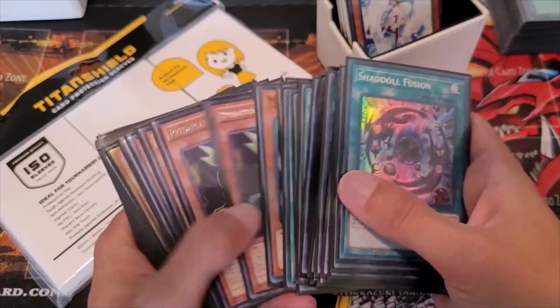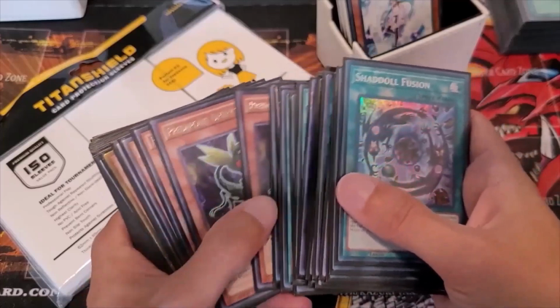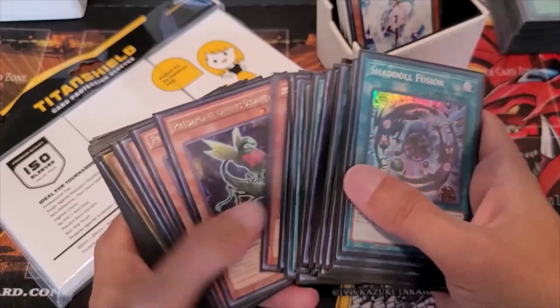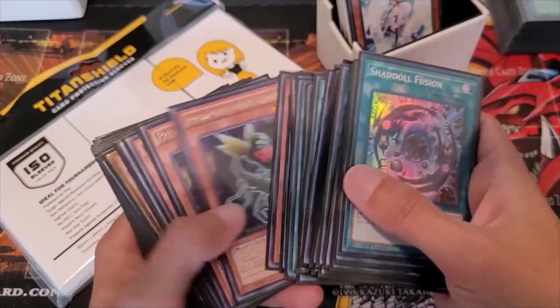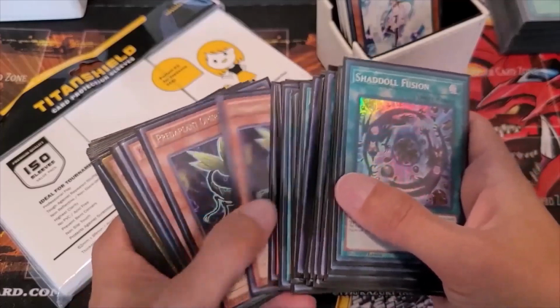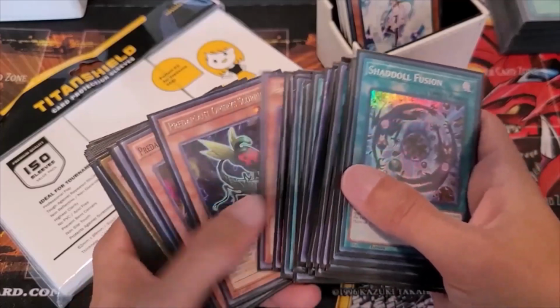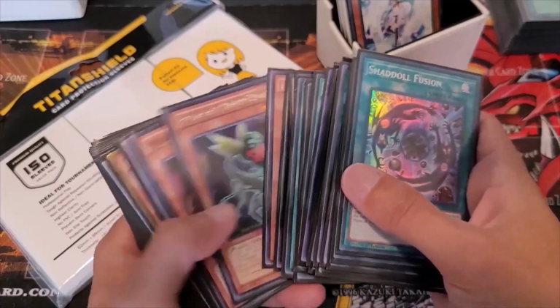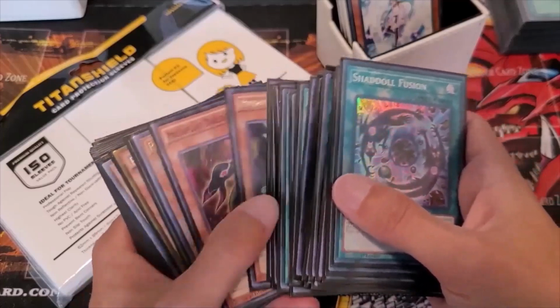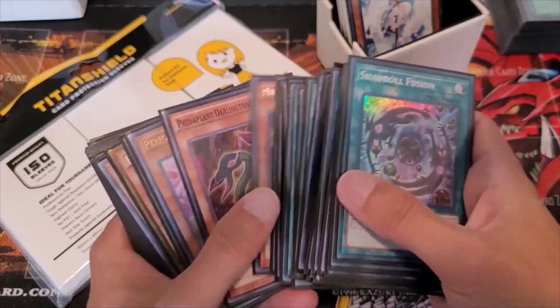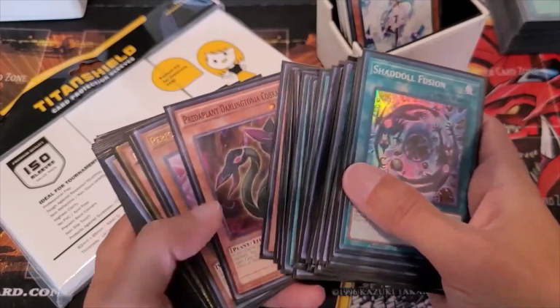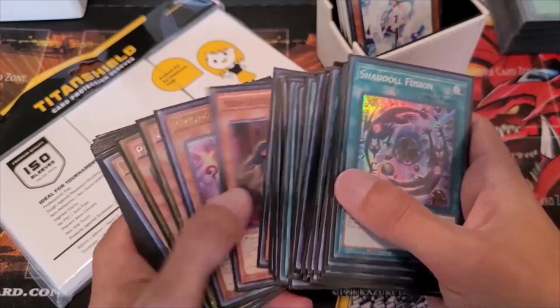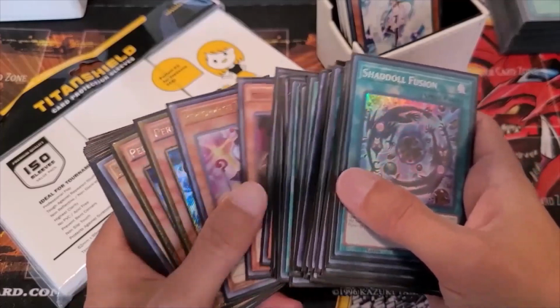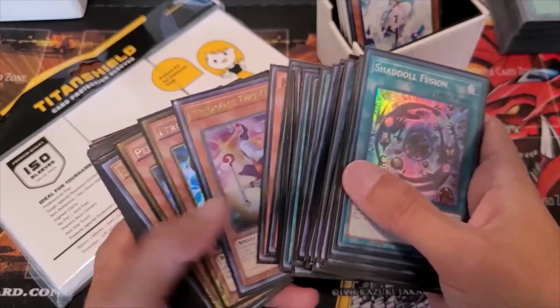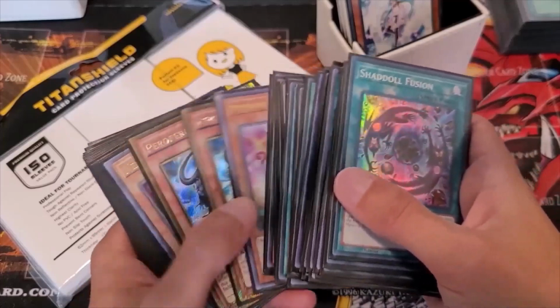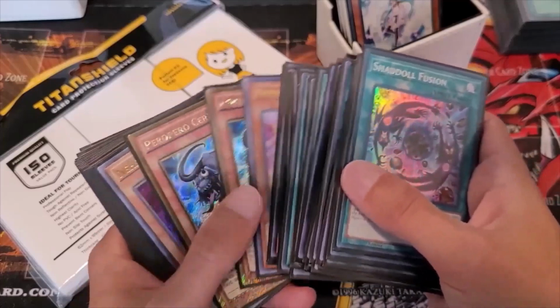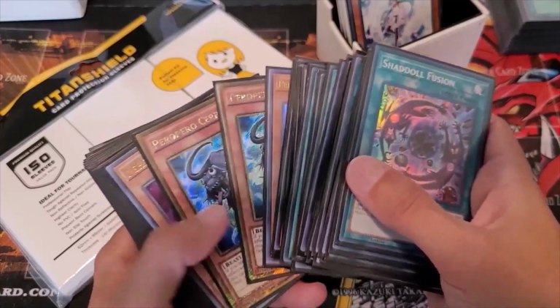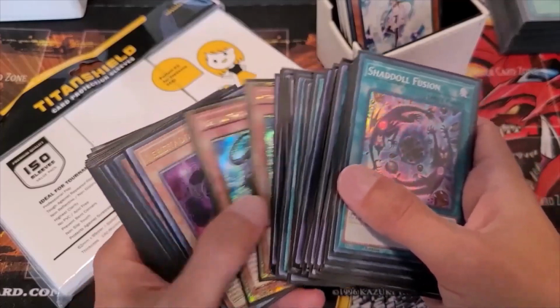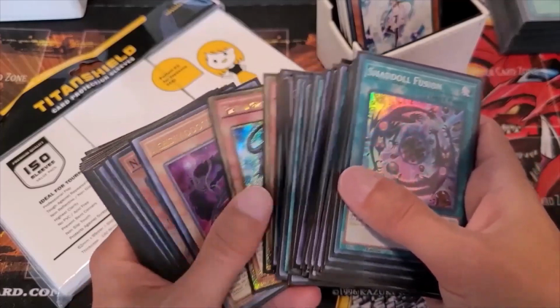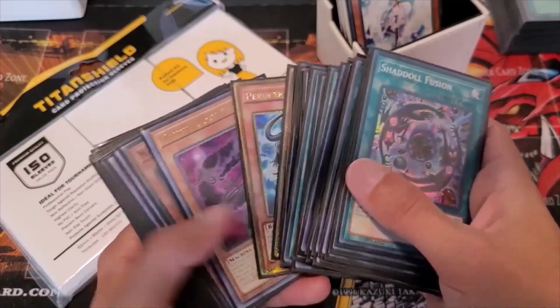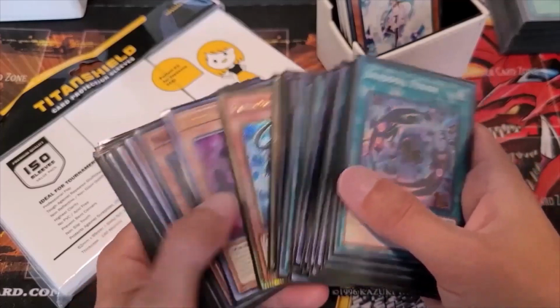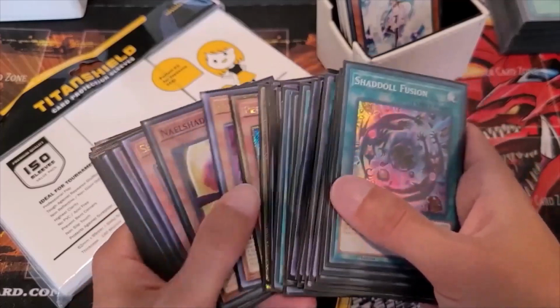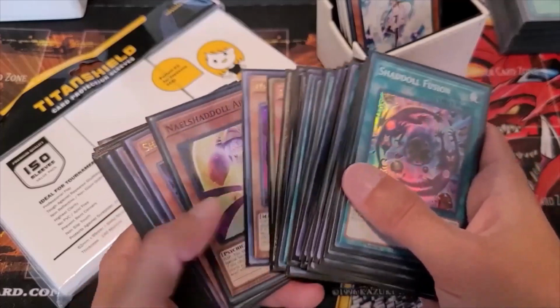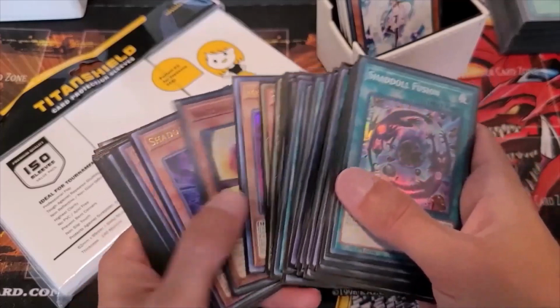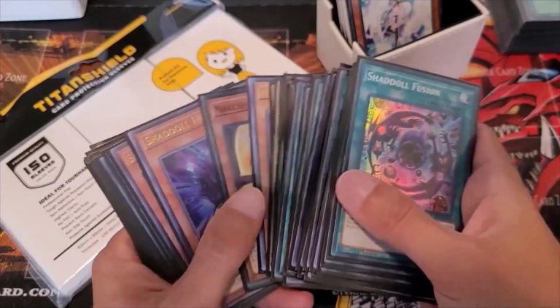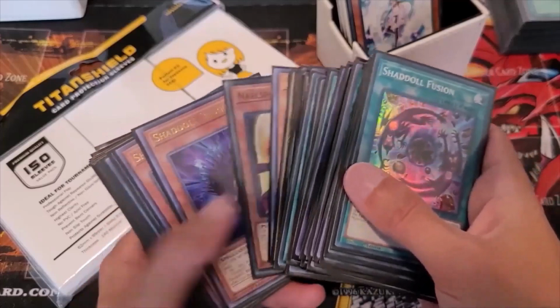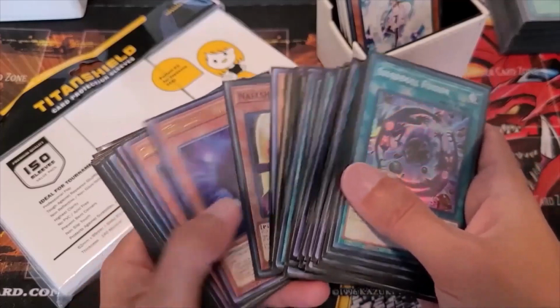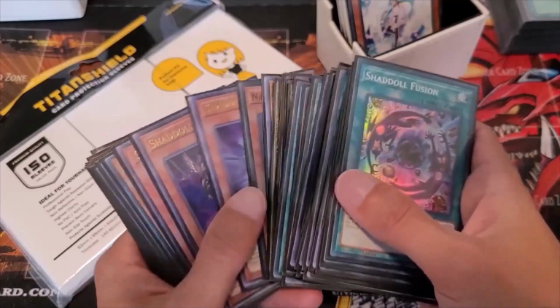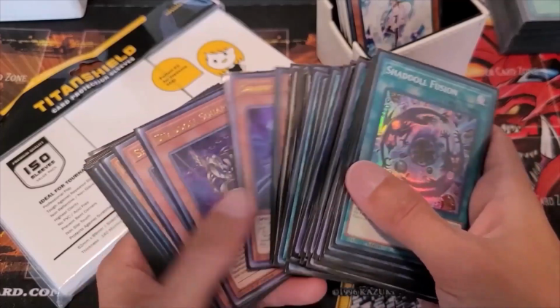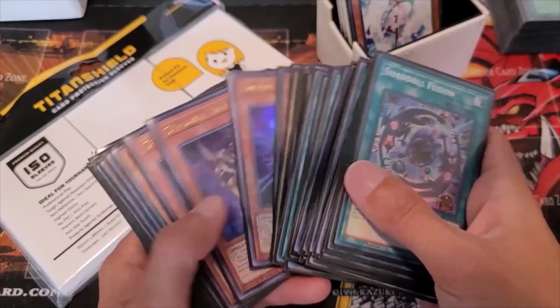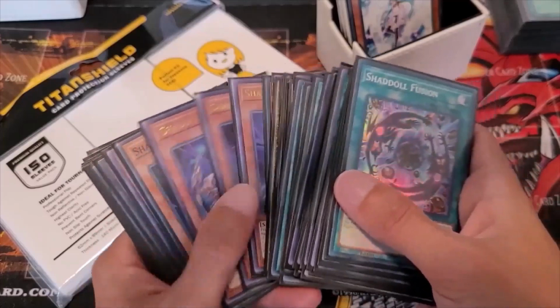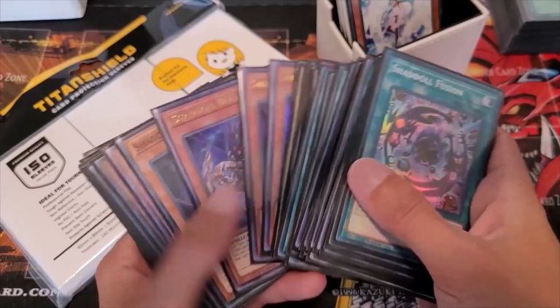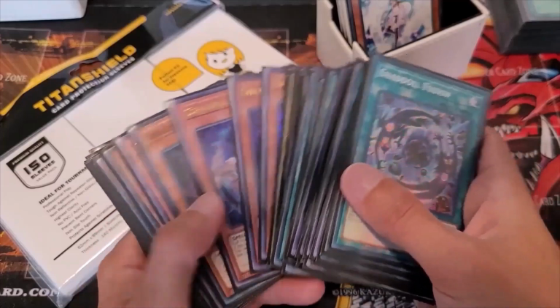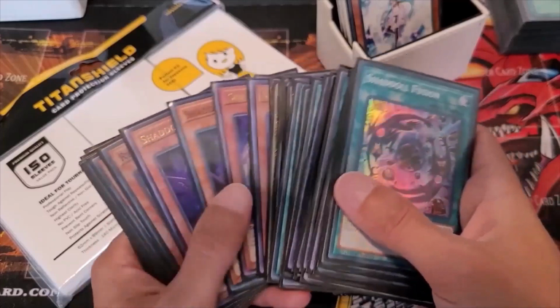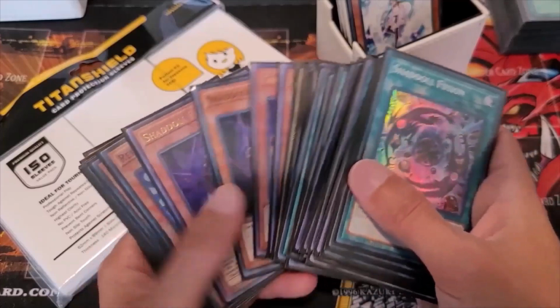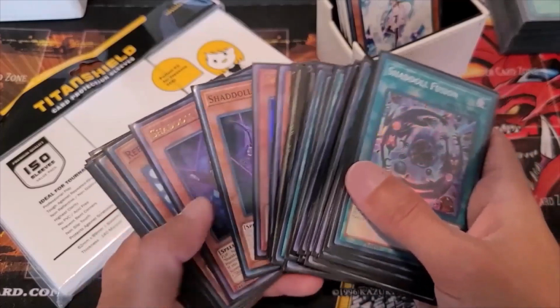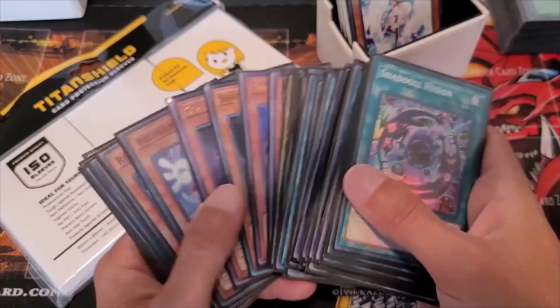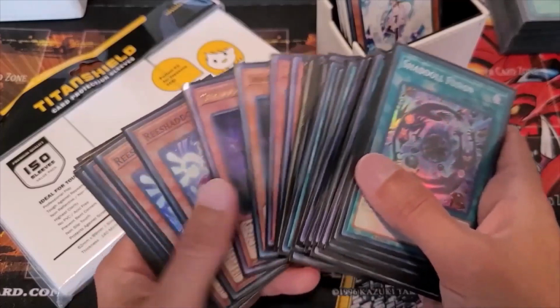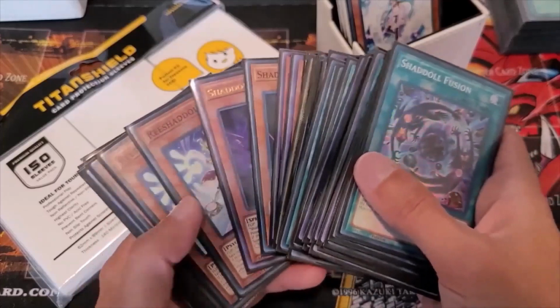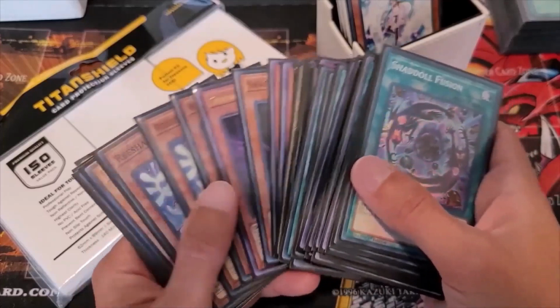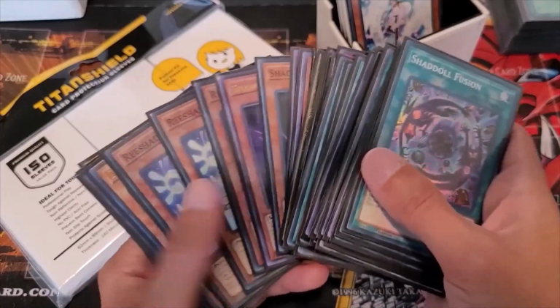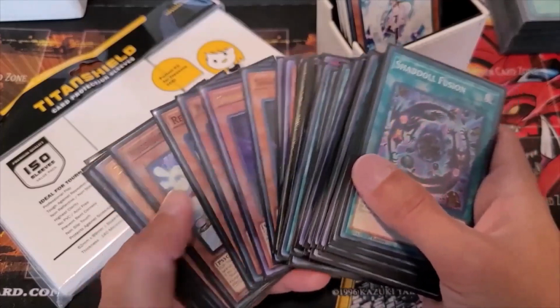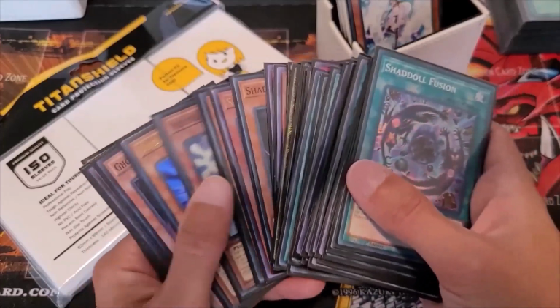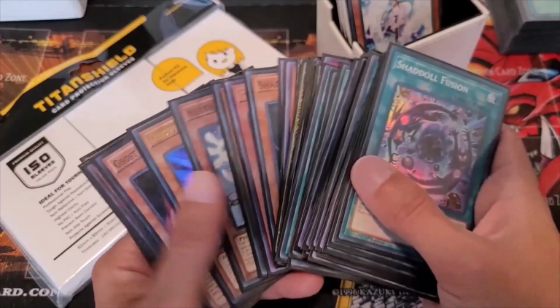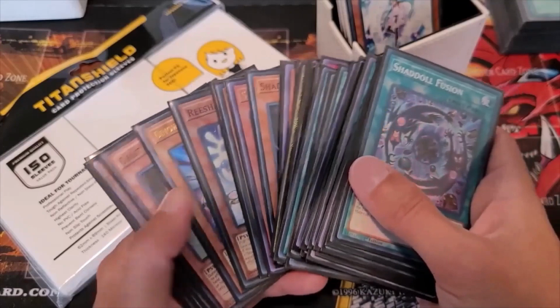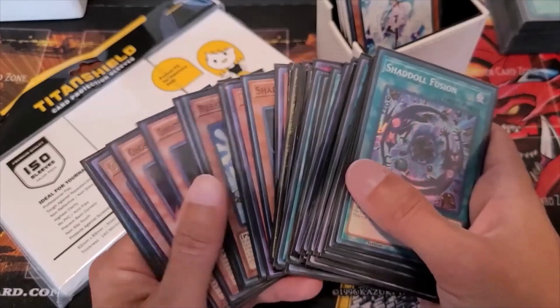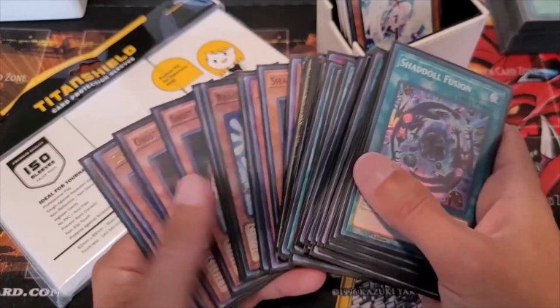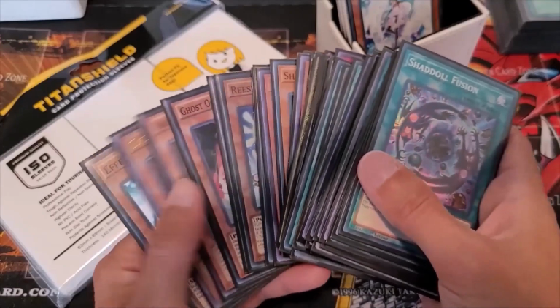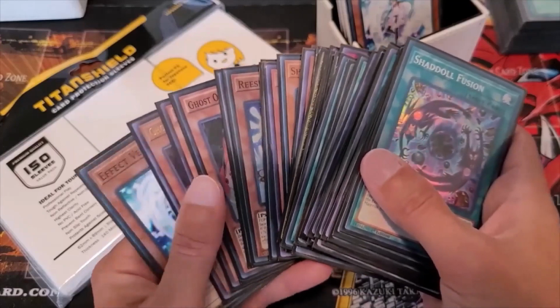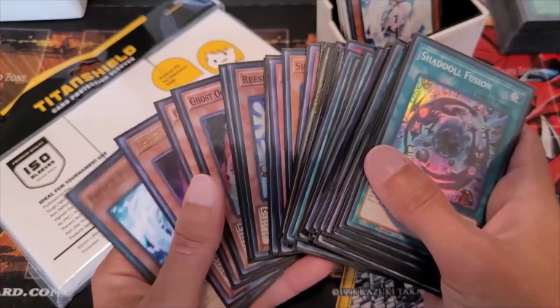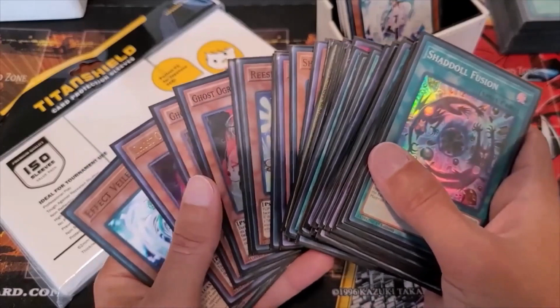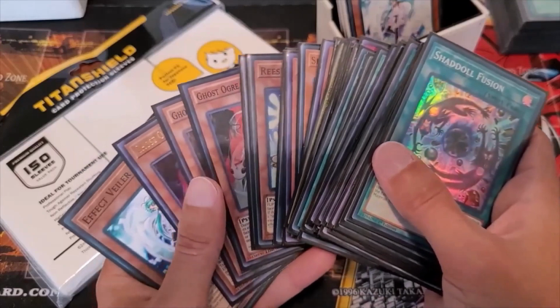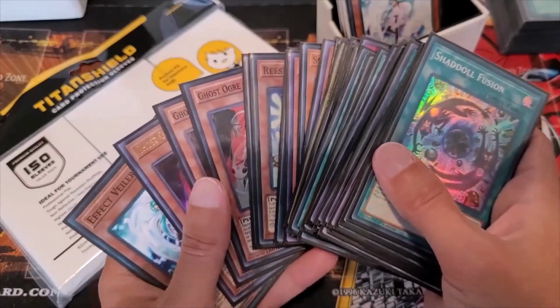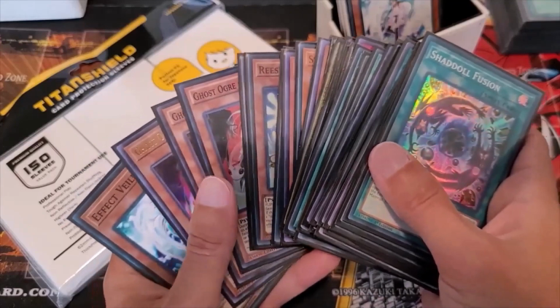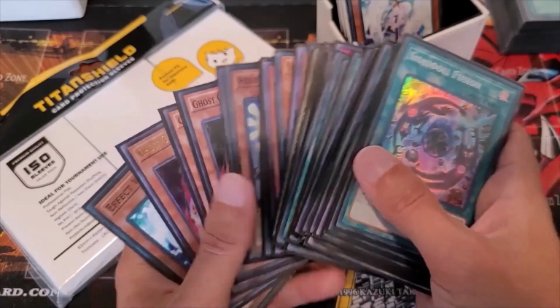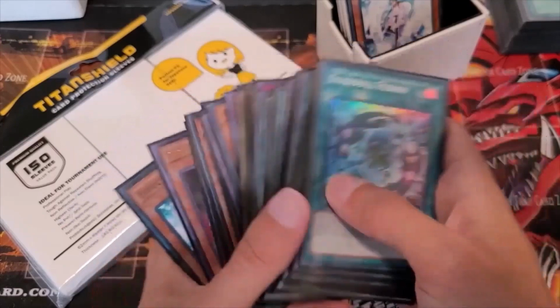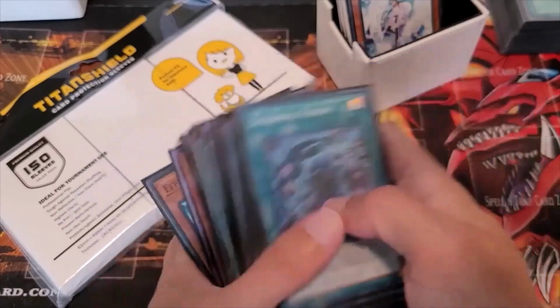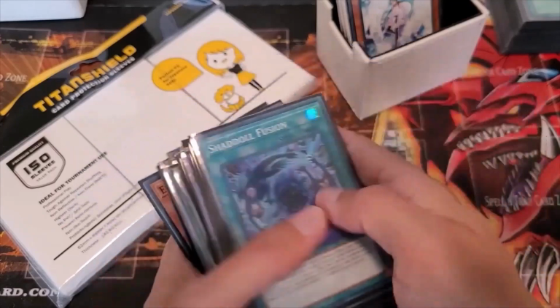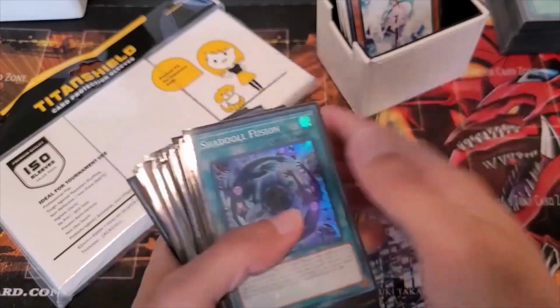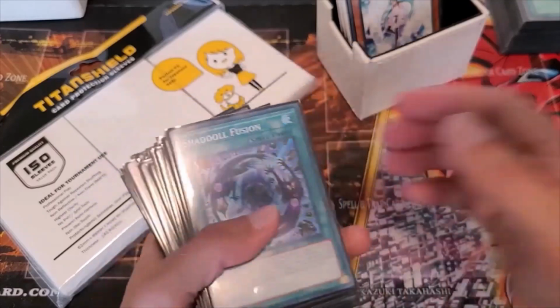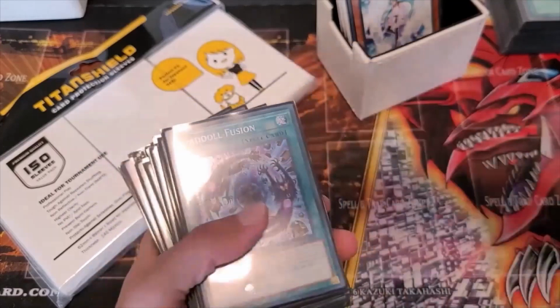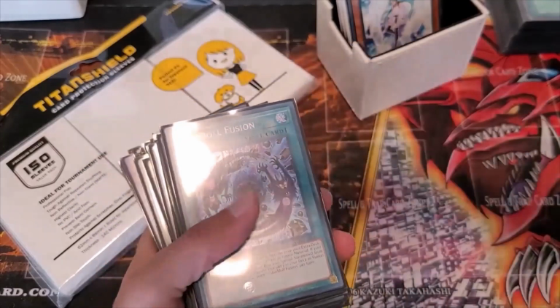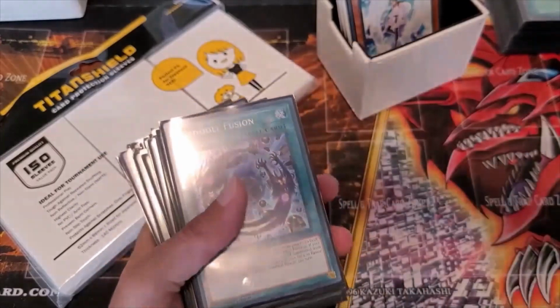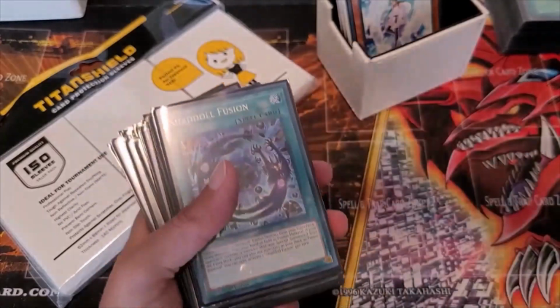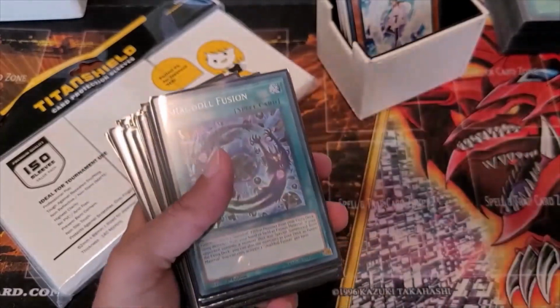I'll be doing a shuffle review later this video too, to kind of show you which ones are better for shuffling.